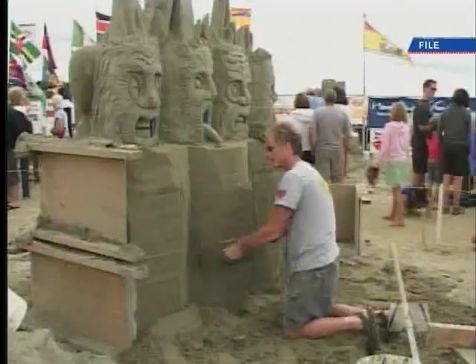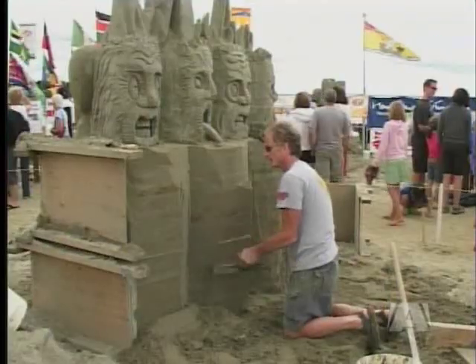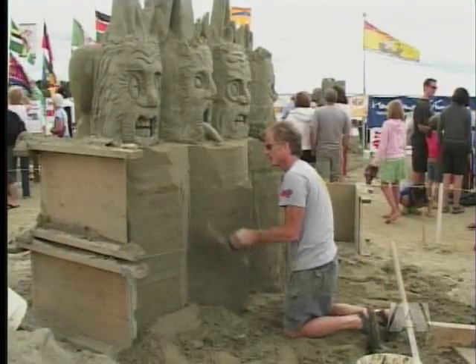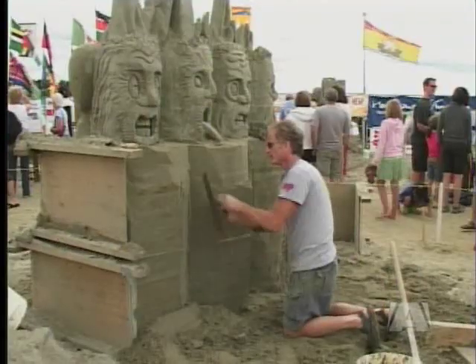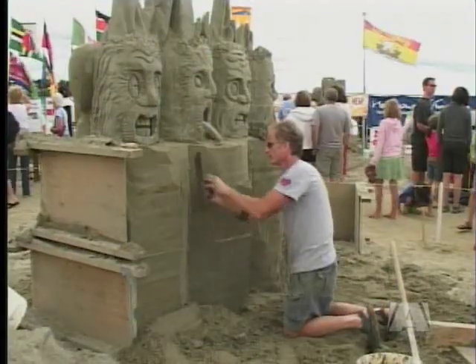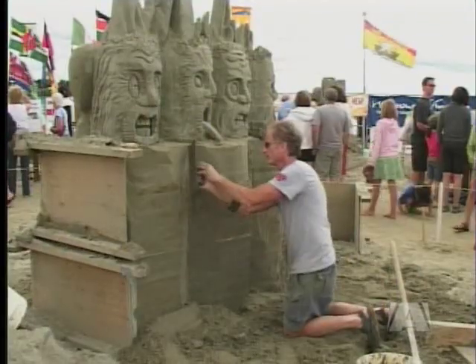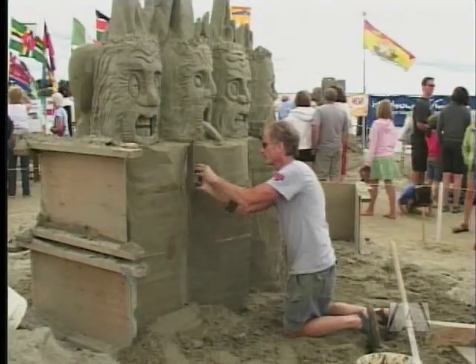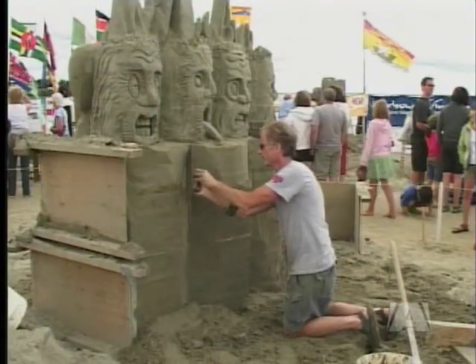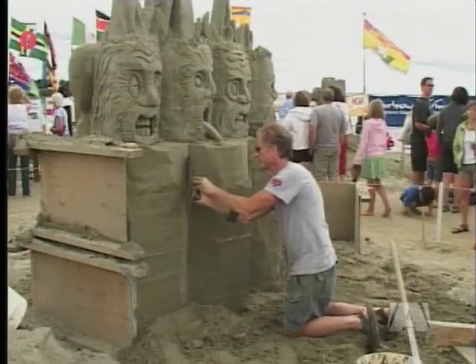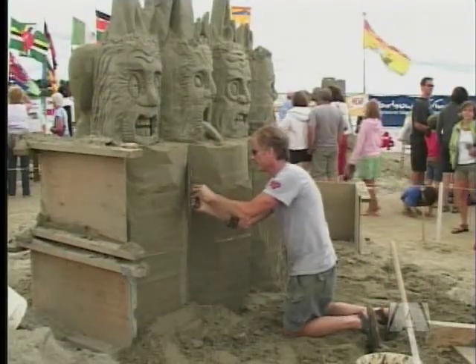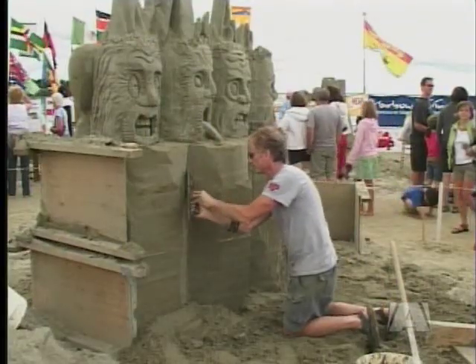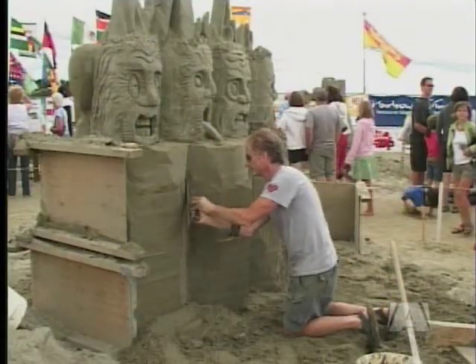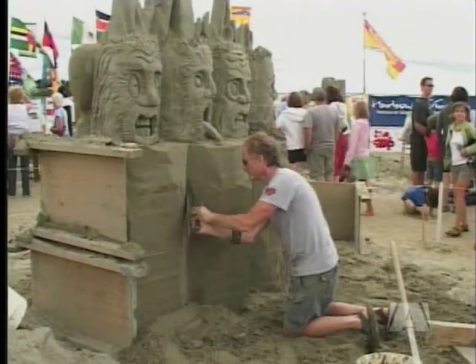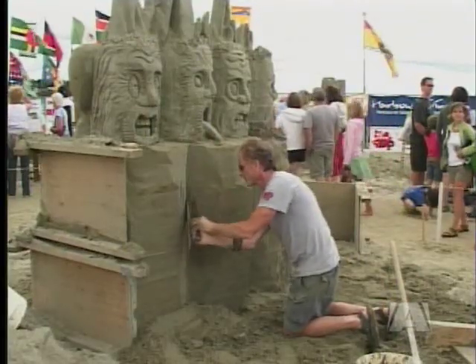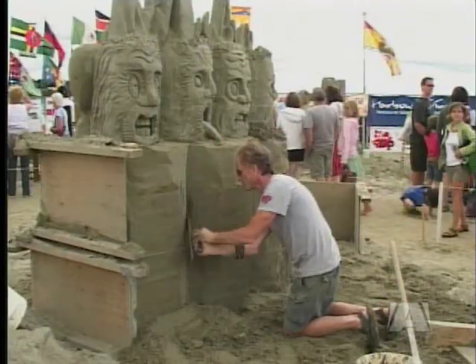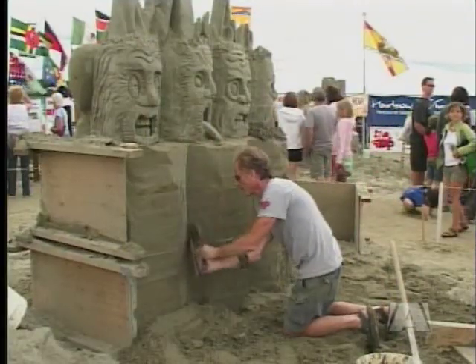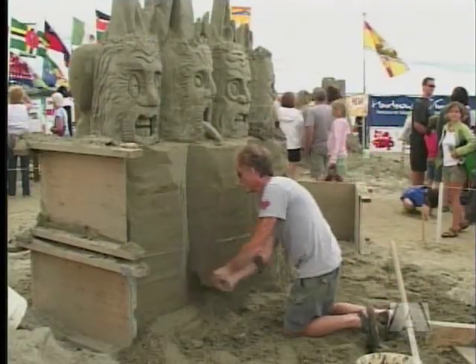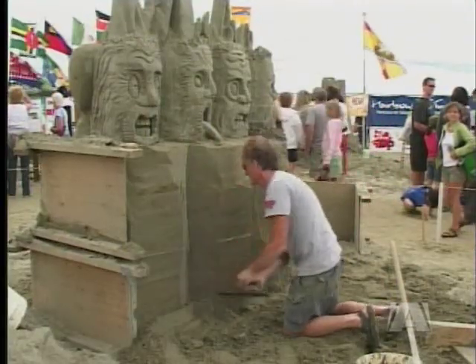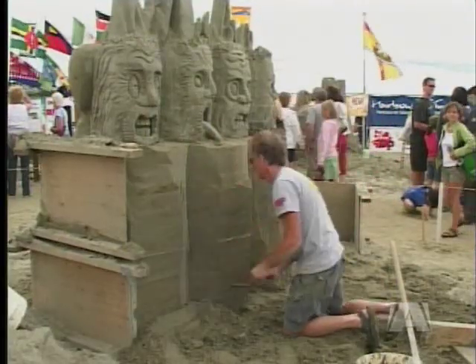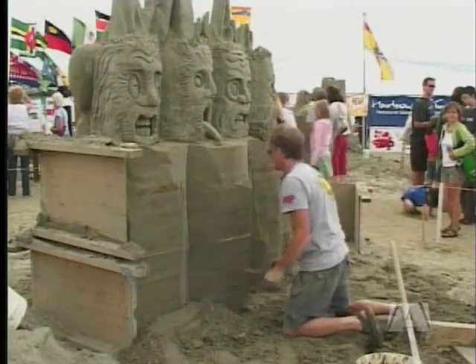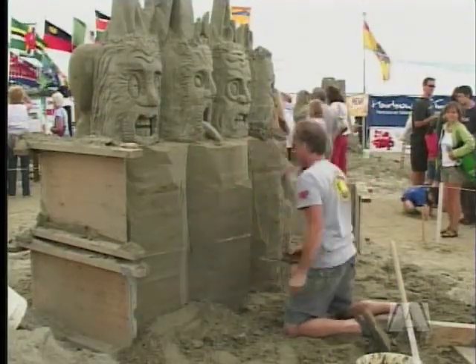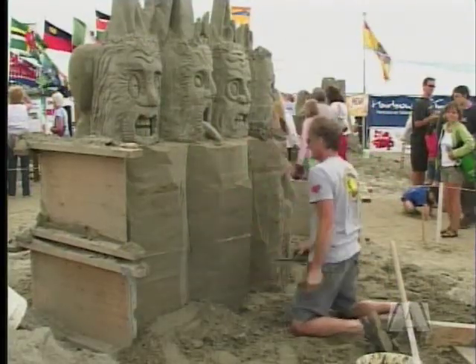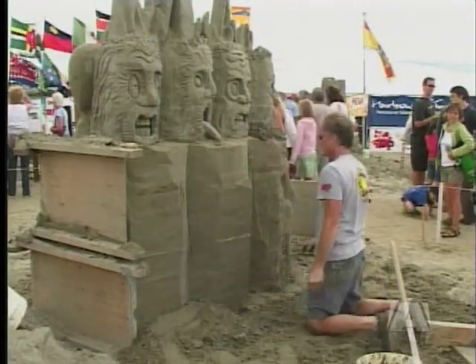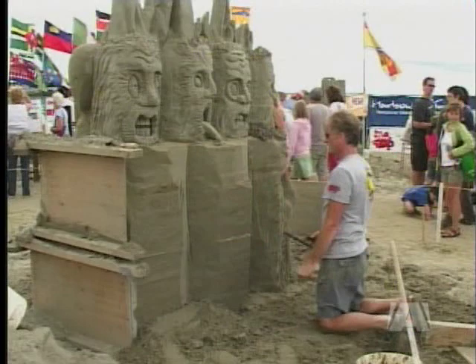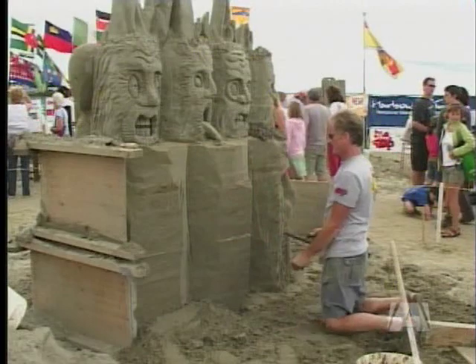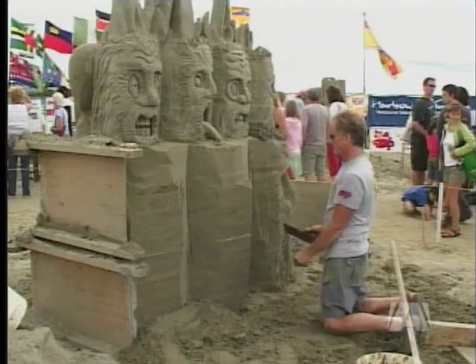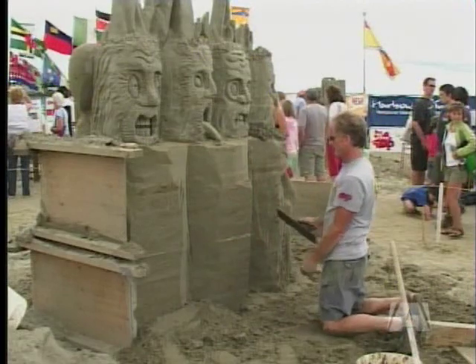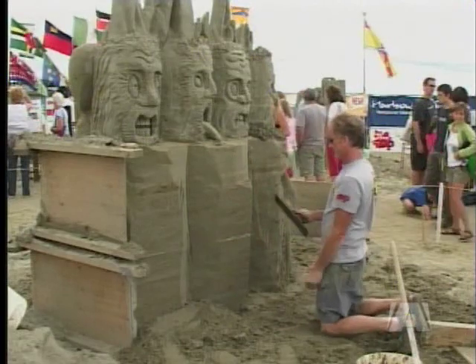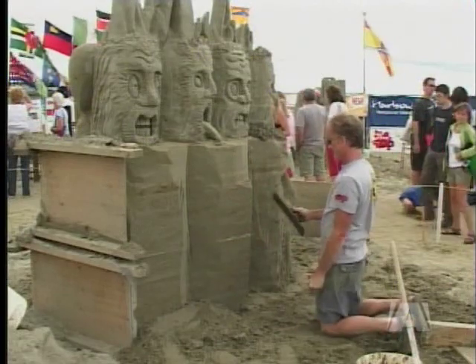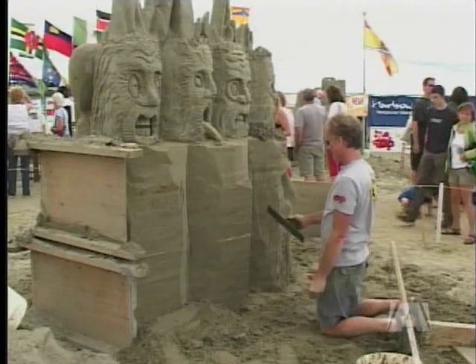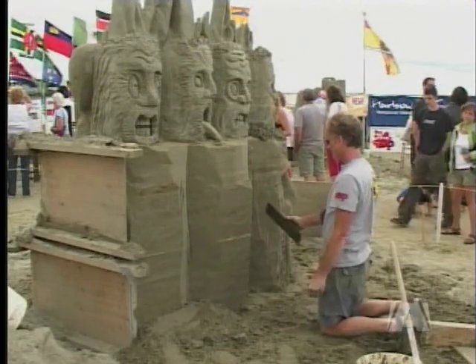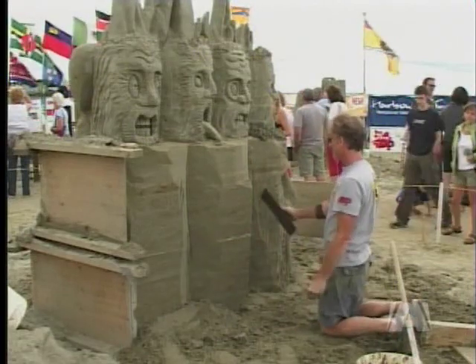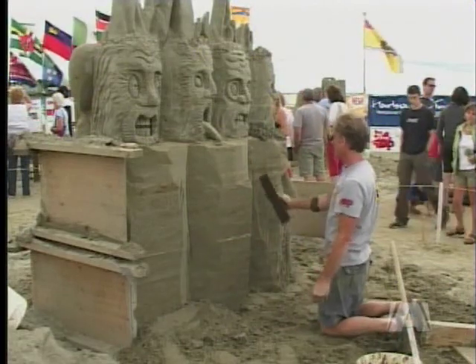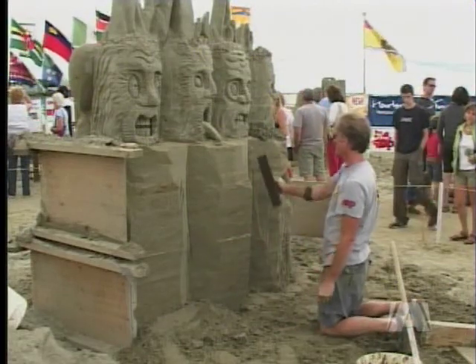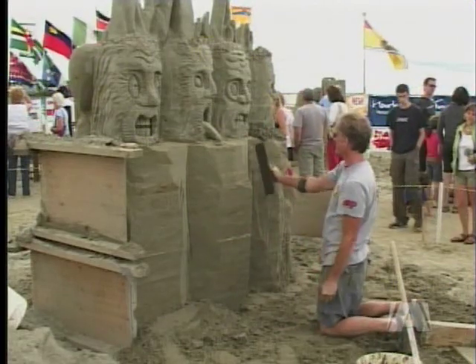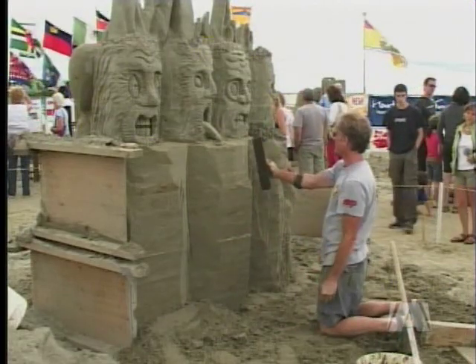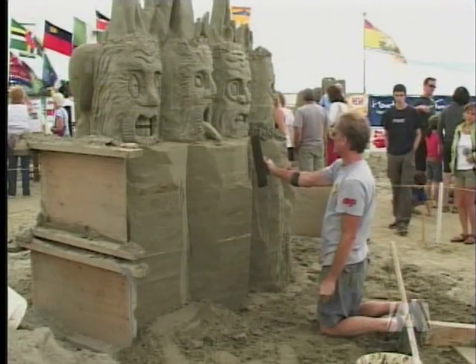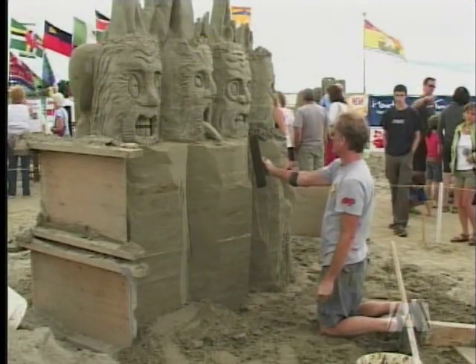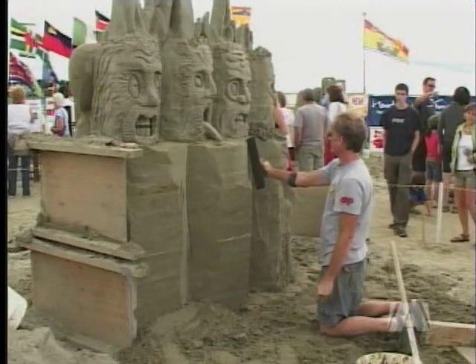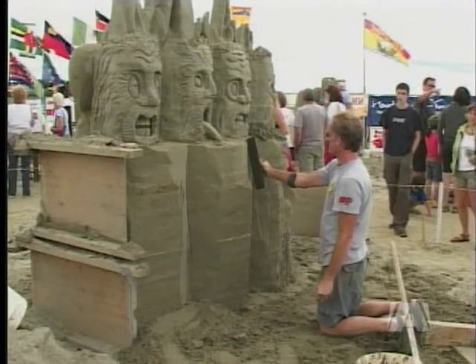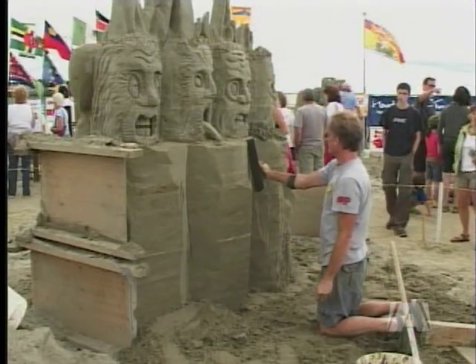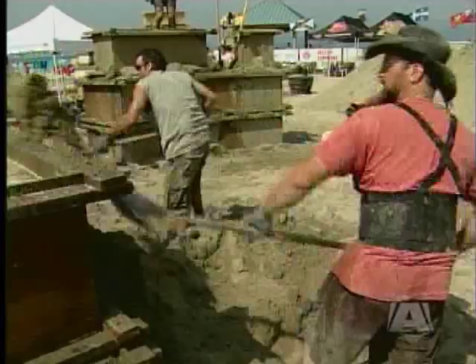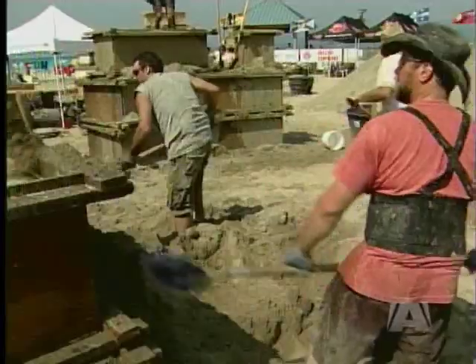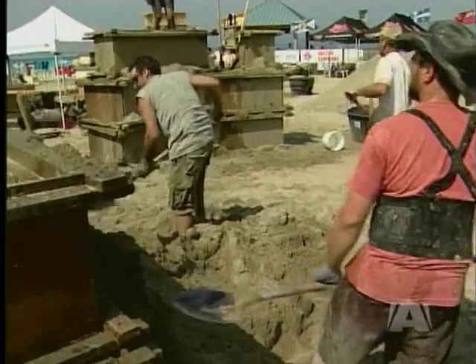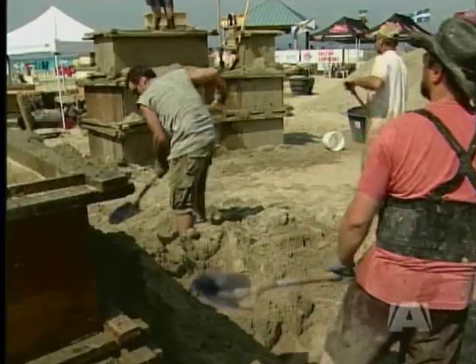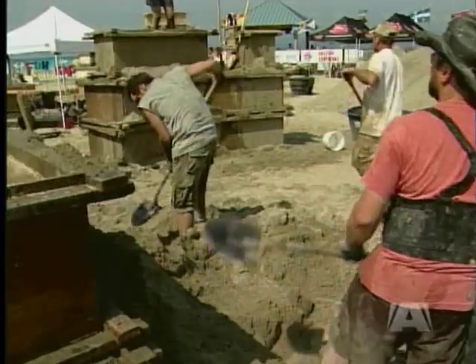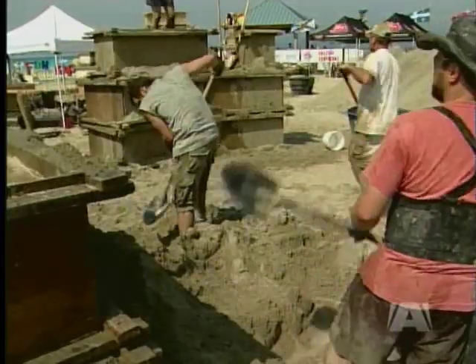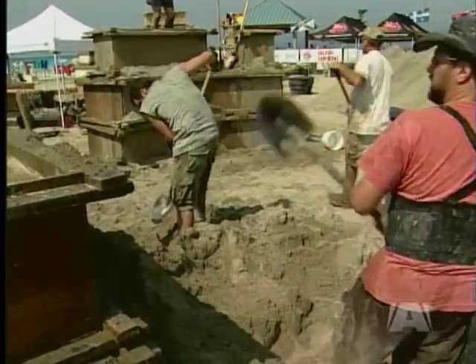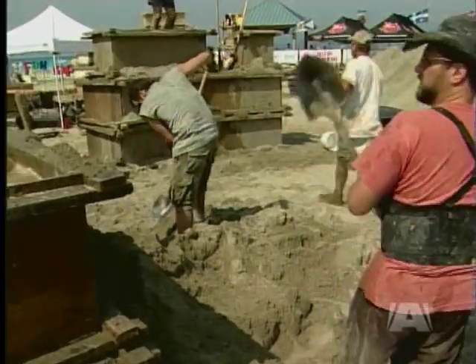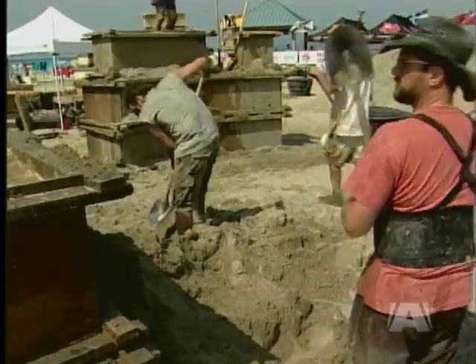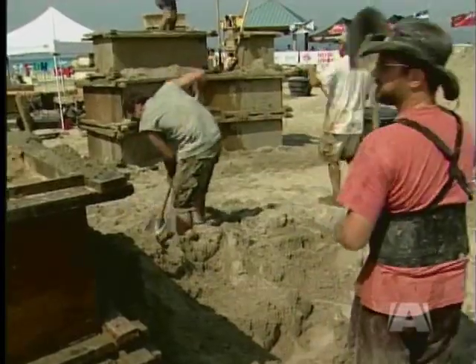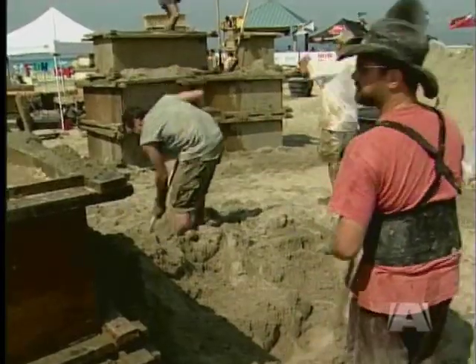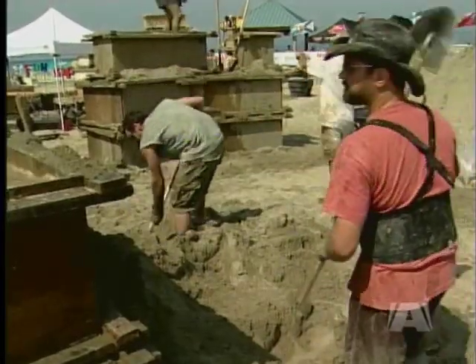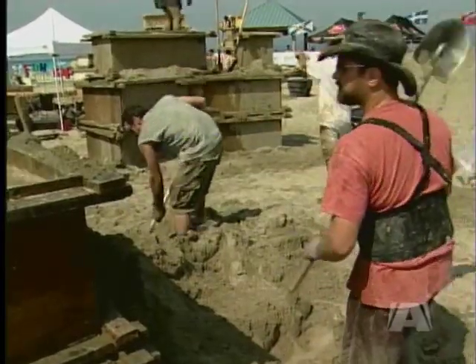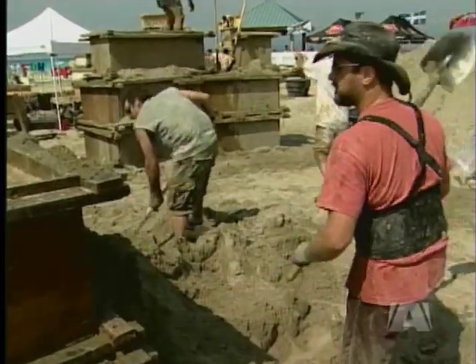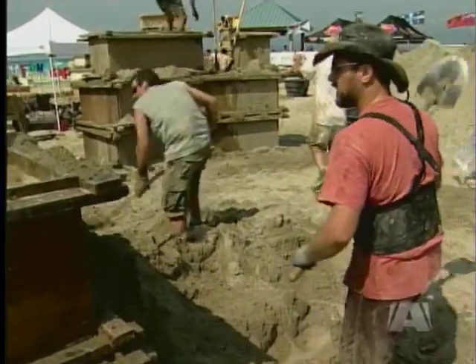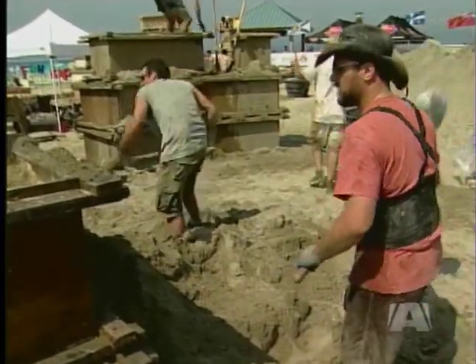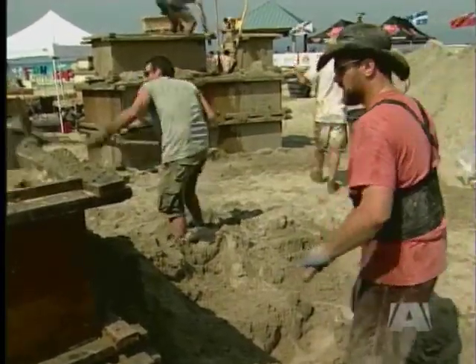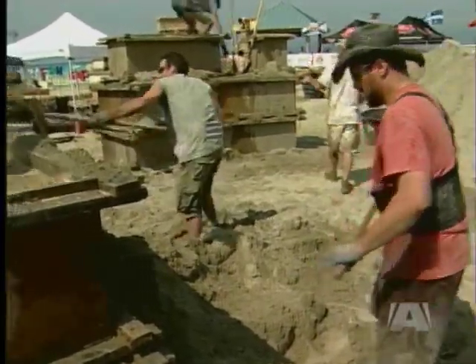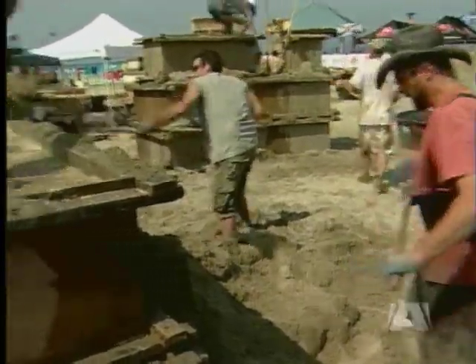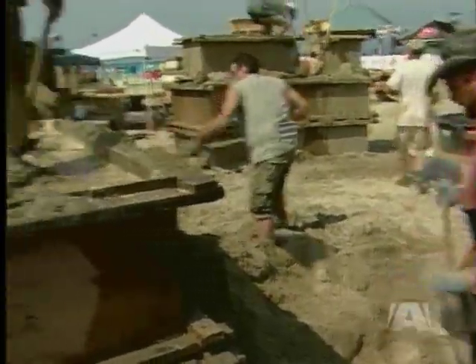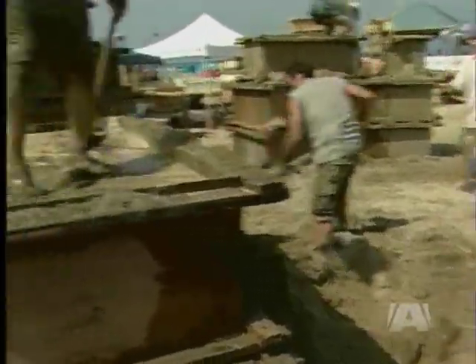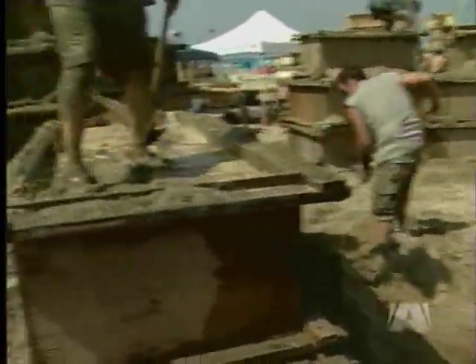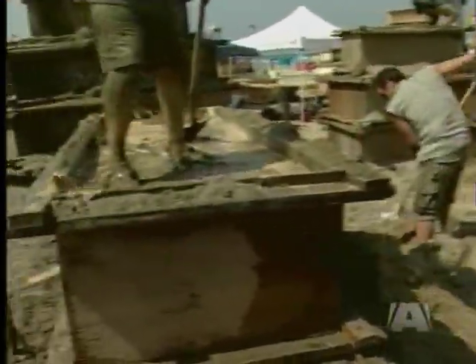Waugh is one of 15 sculptors competing in the individual competition, while three groups of six will battle in the team category.